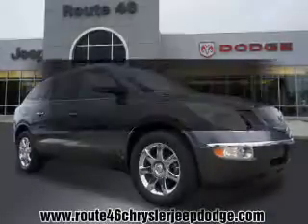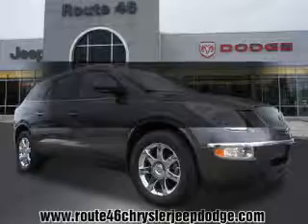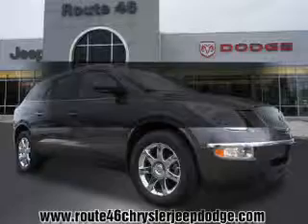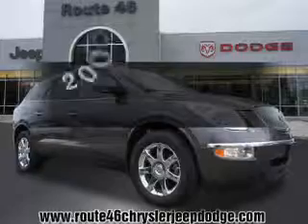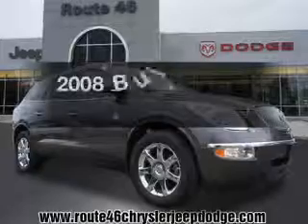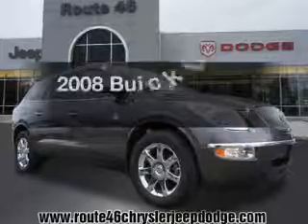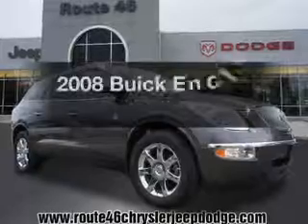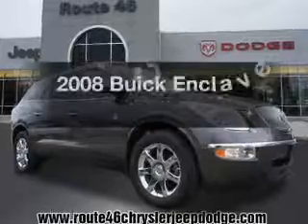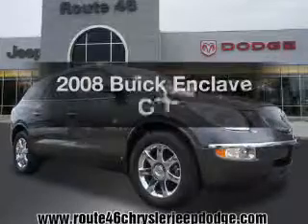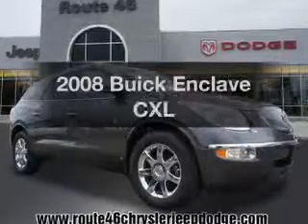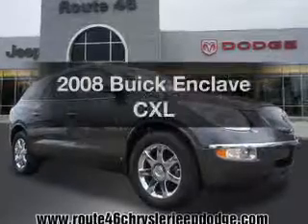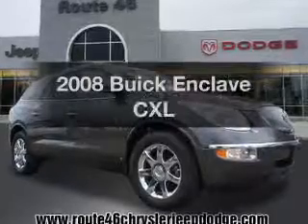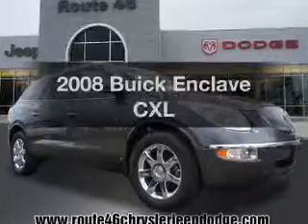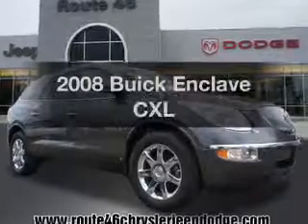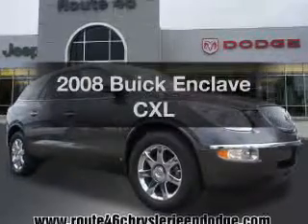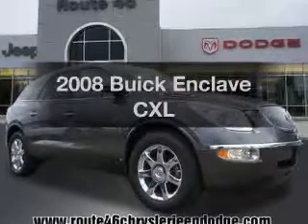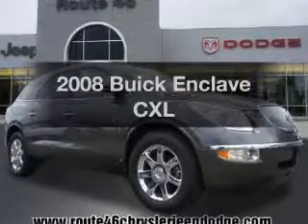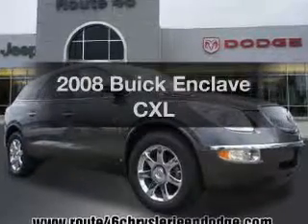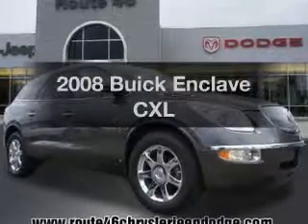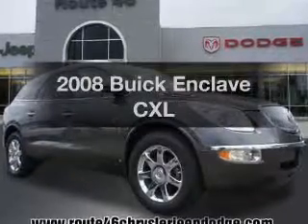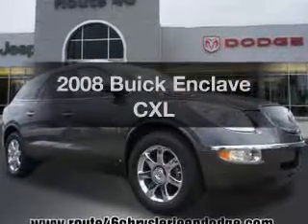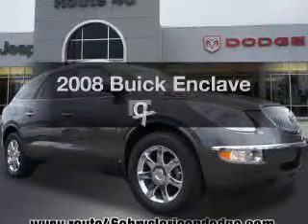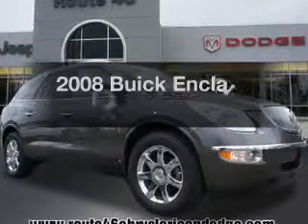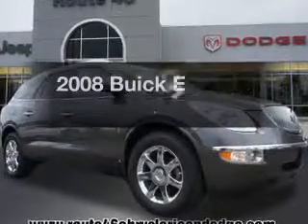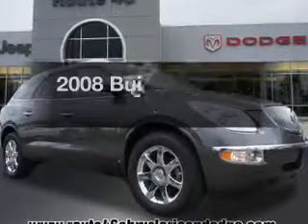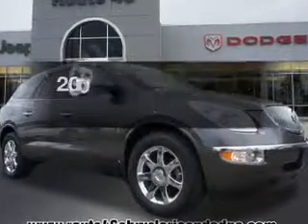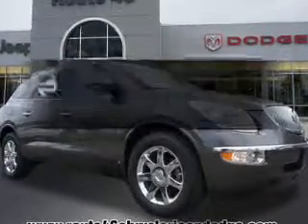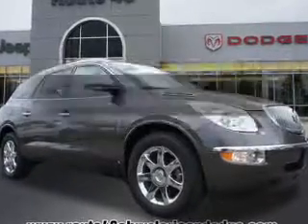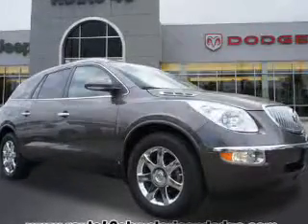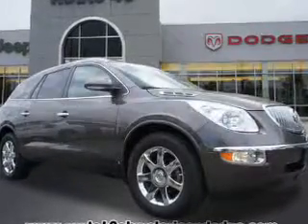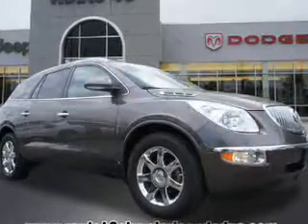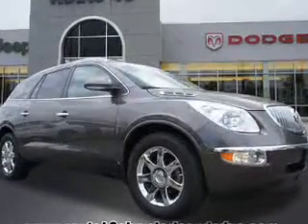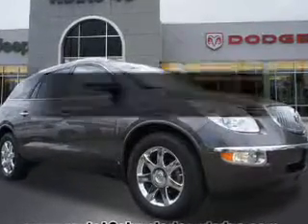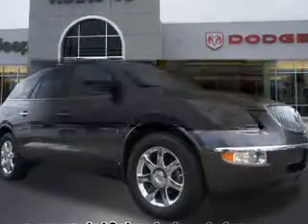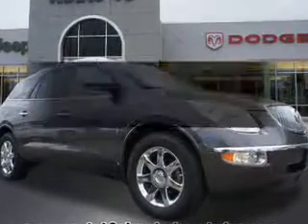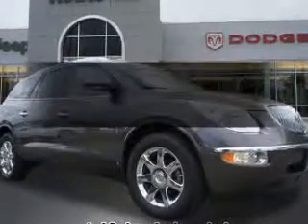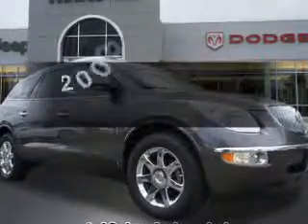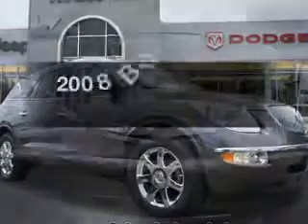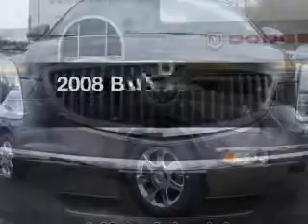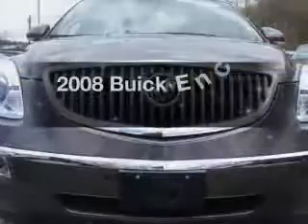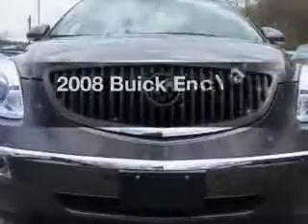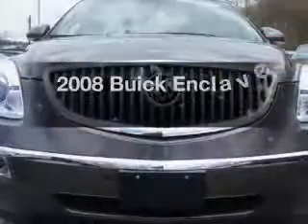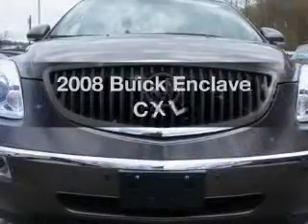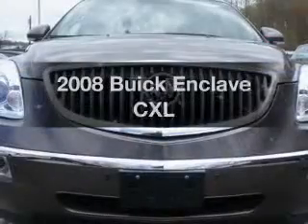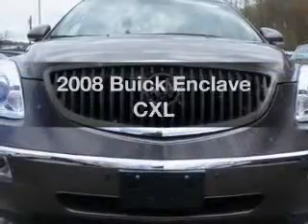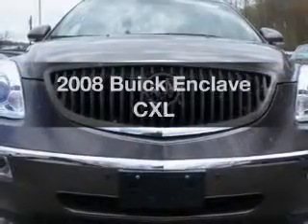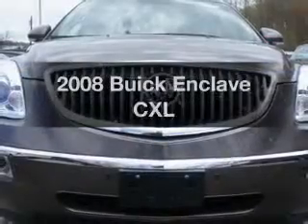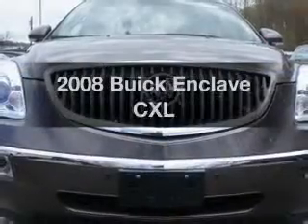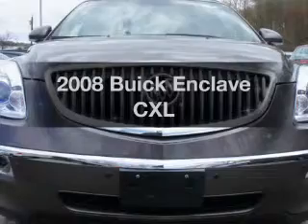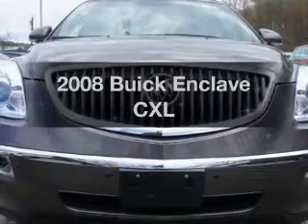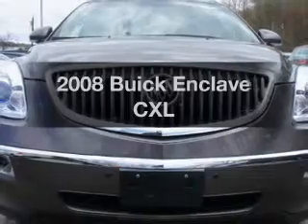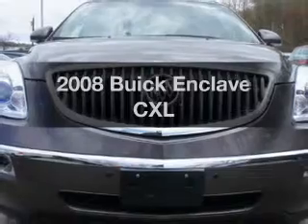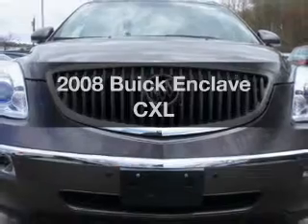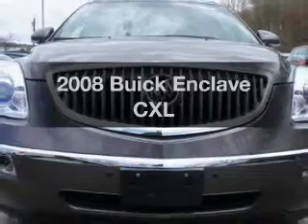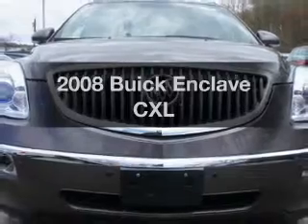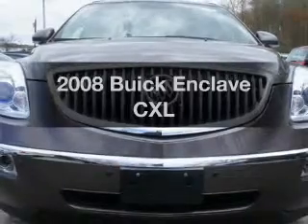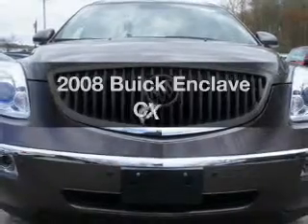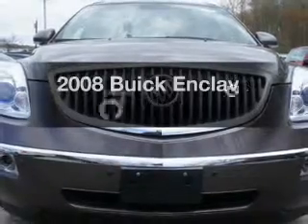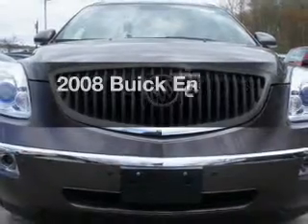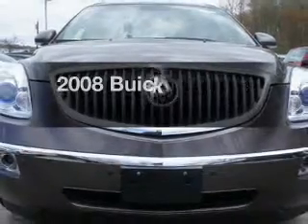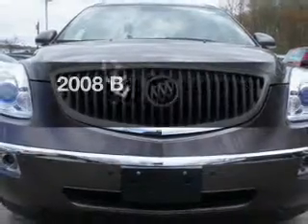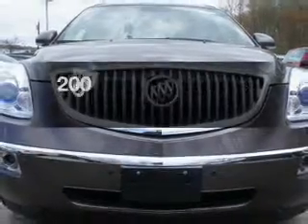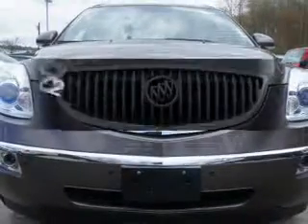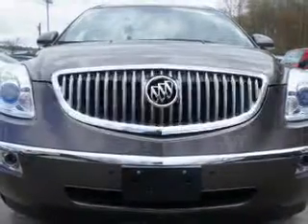Imagine yourself in this 2008 Buick Enclave. If you're looking for an automobile with great attributes, look no further.